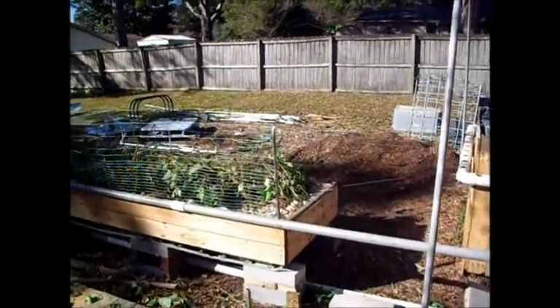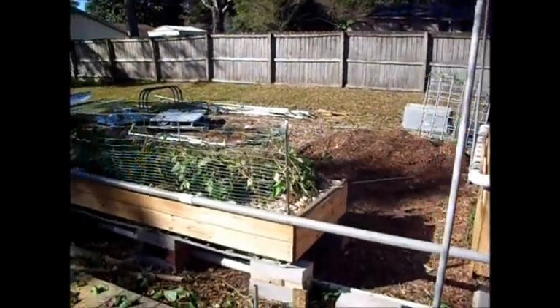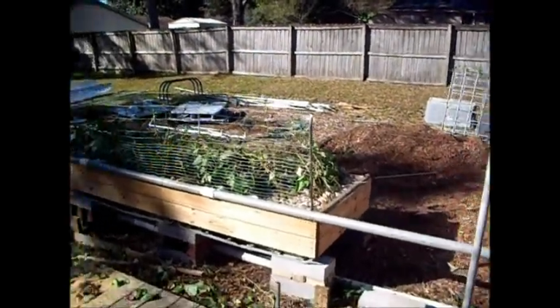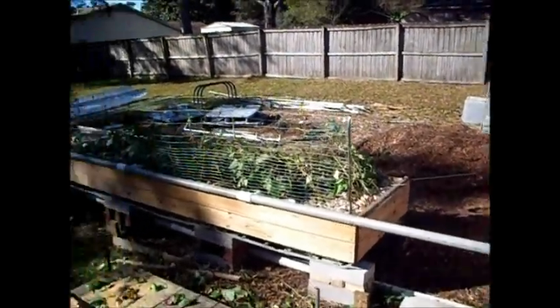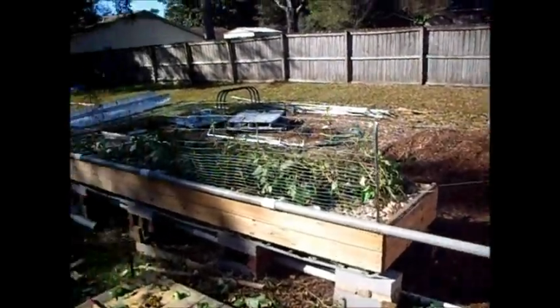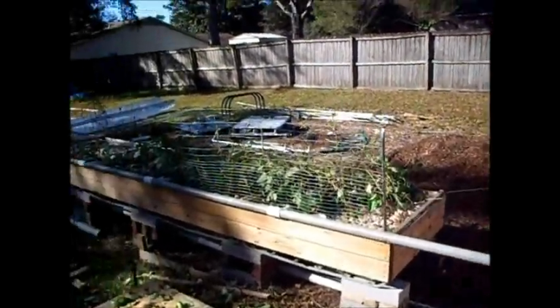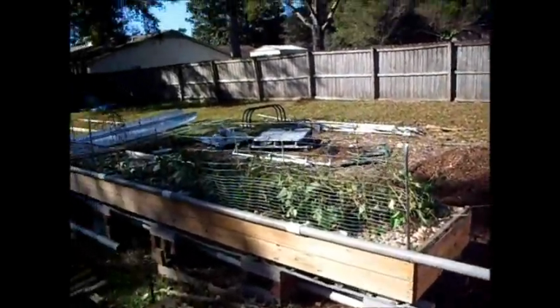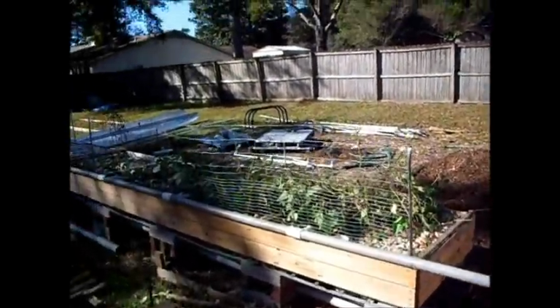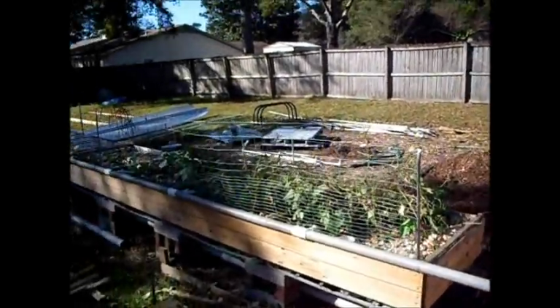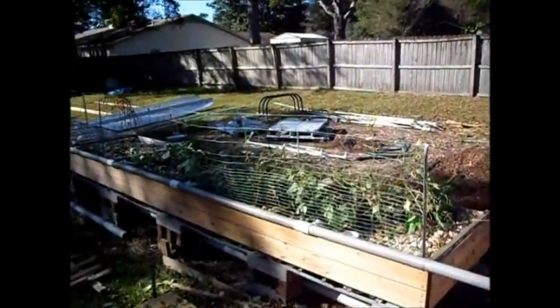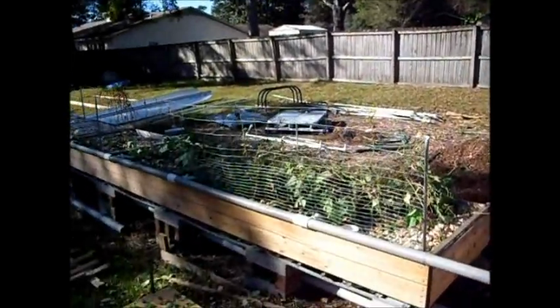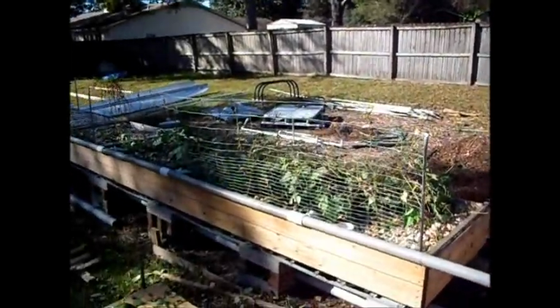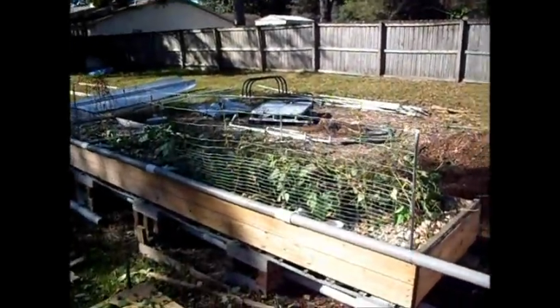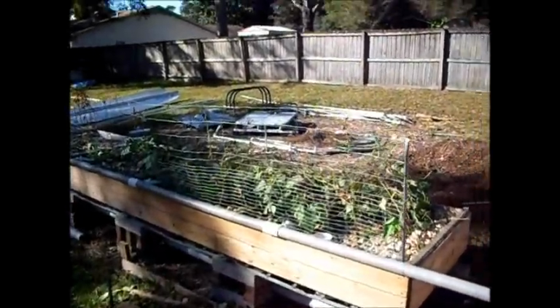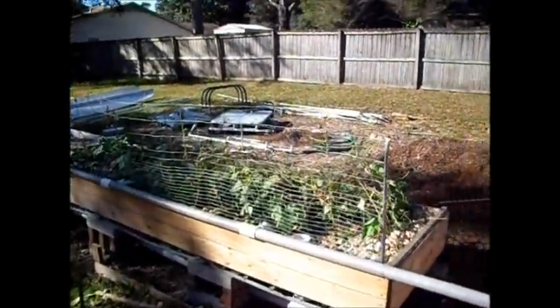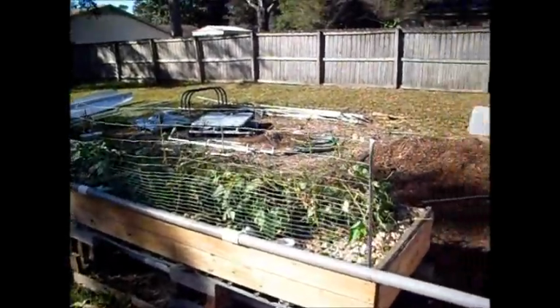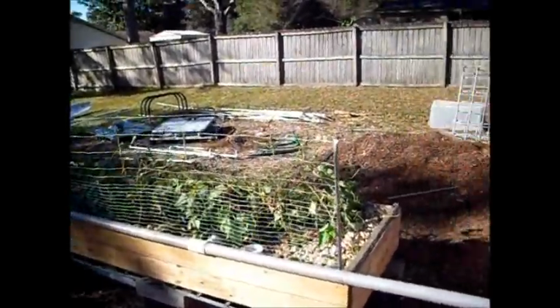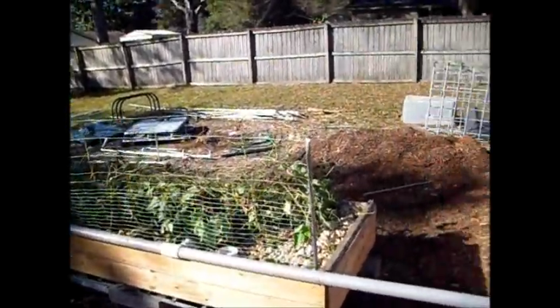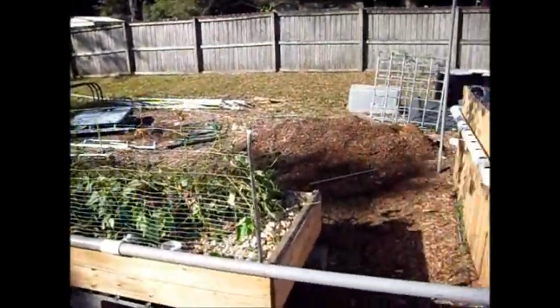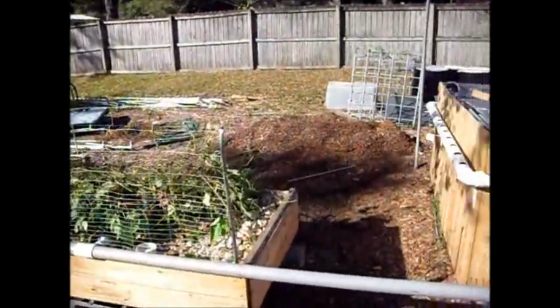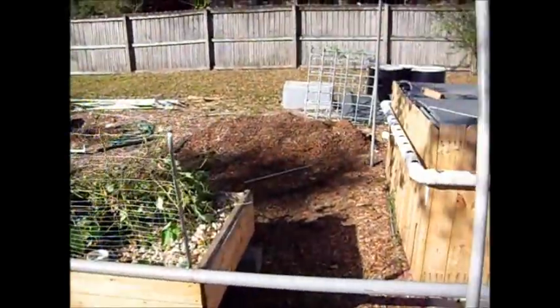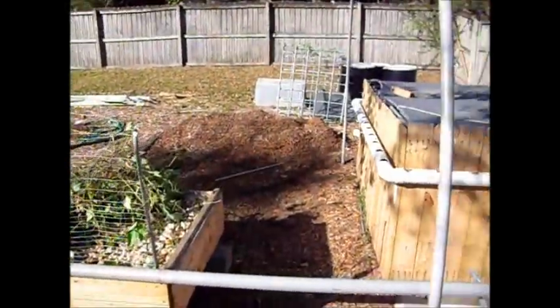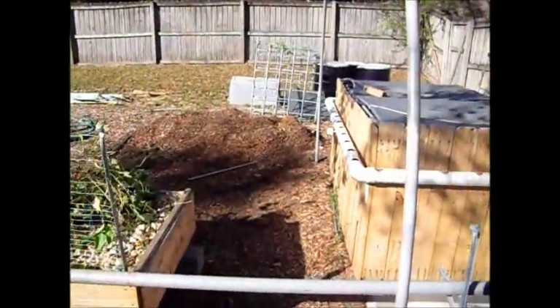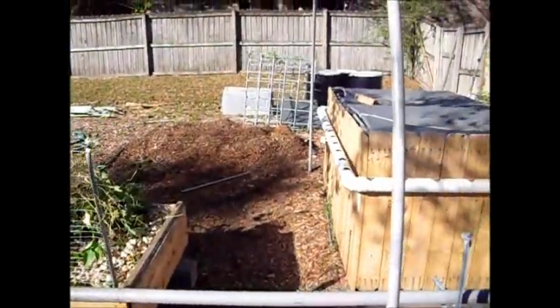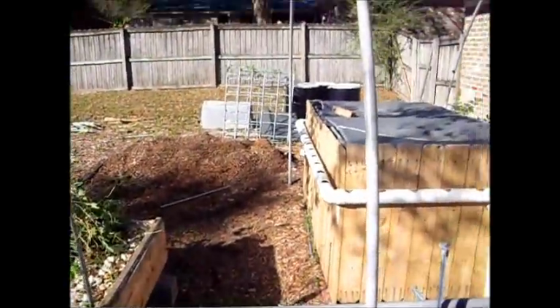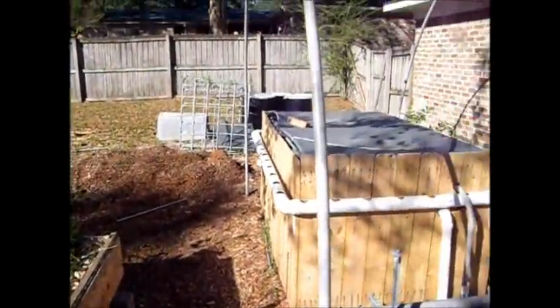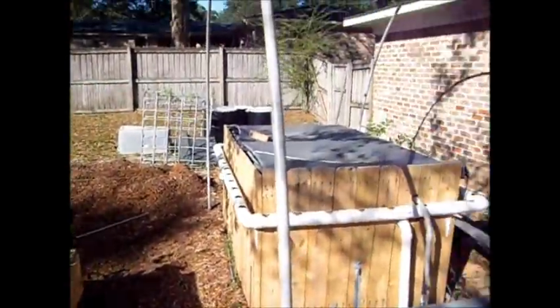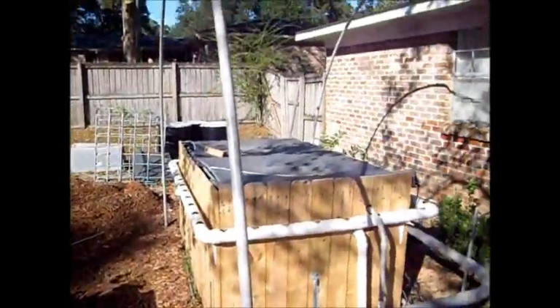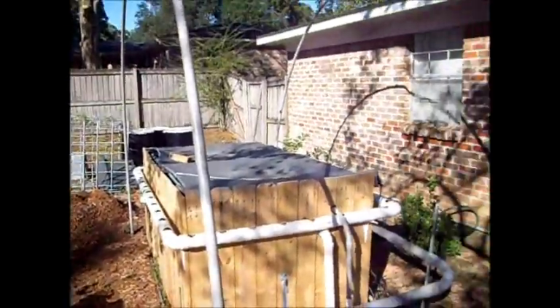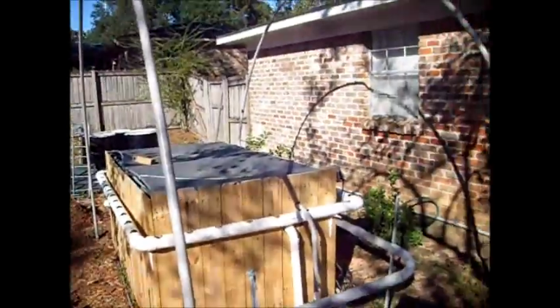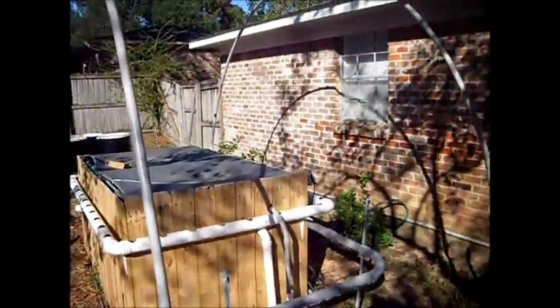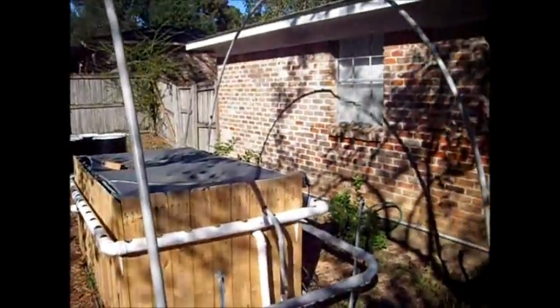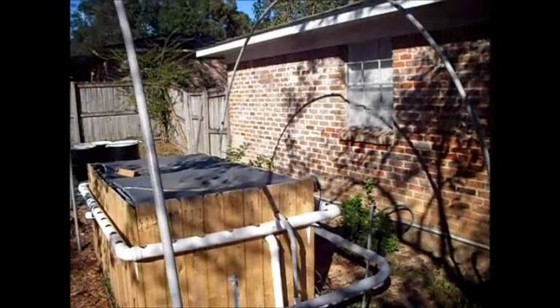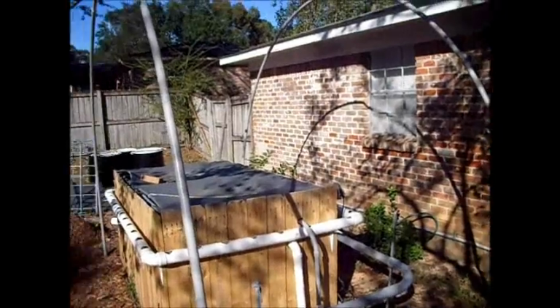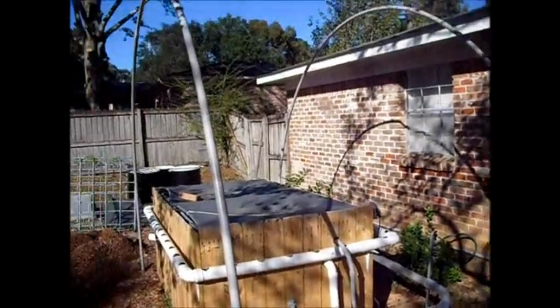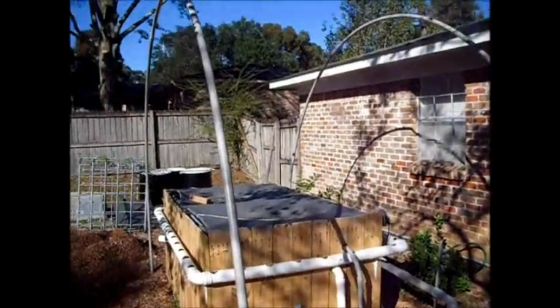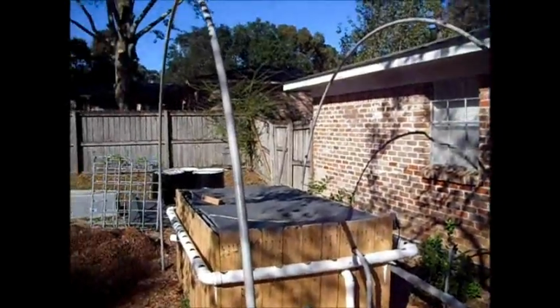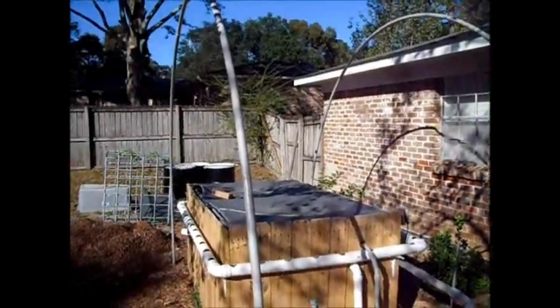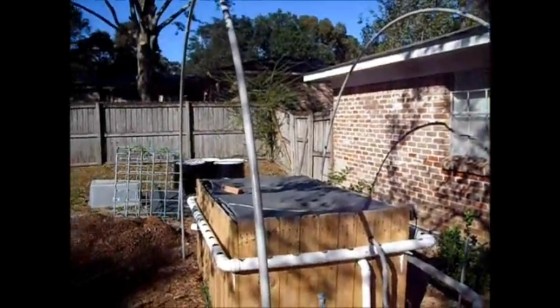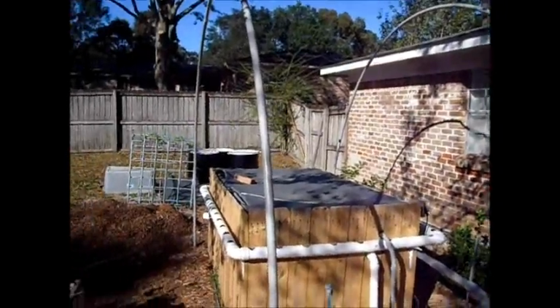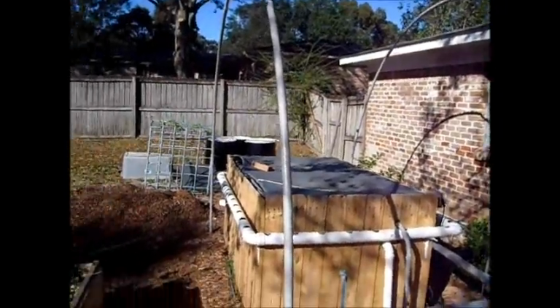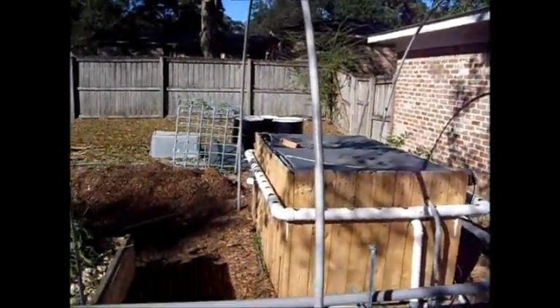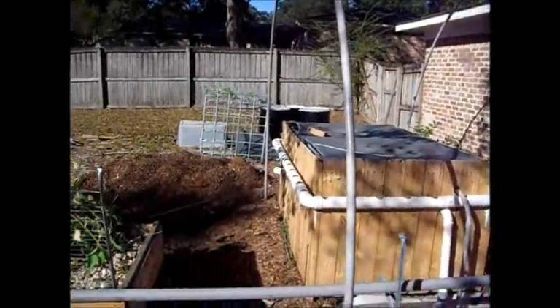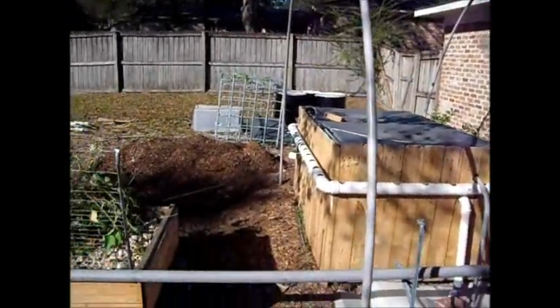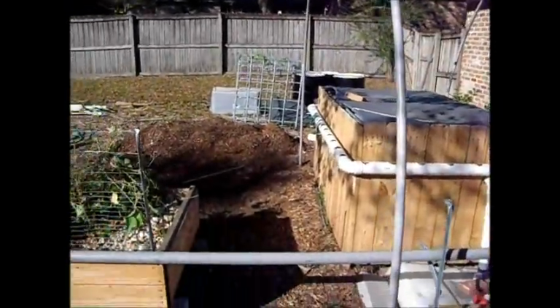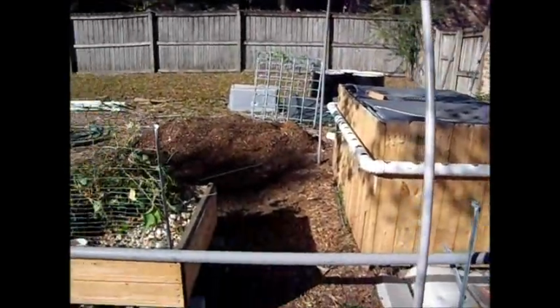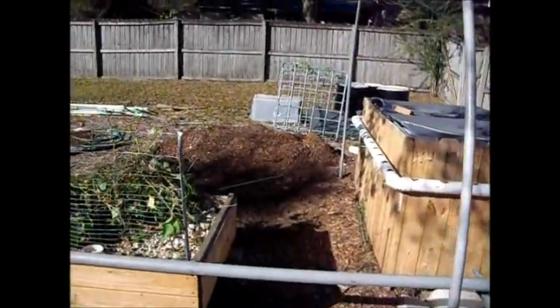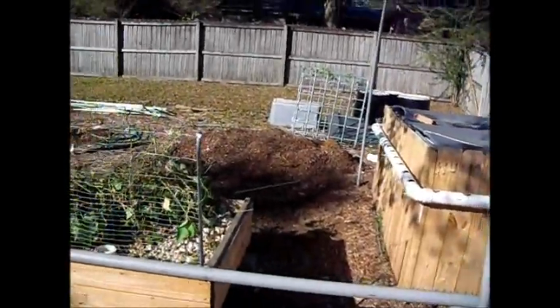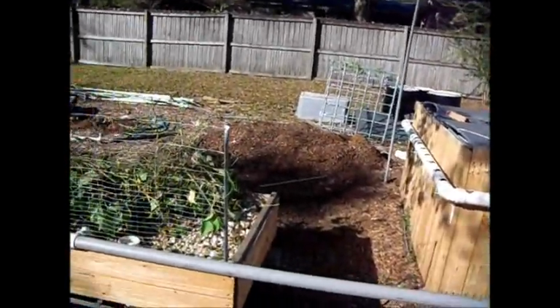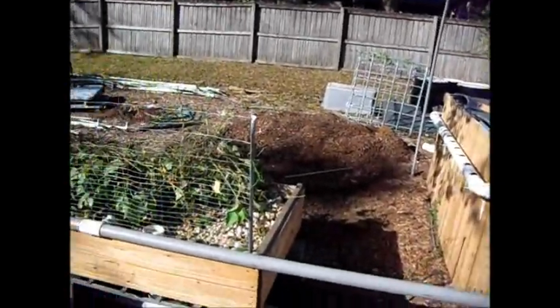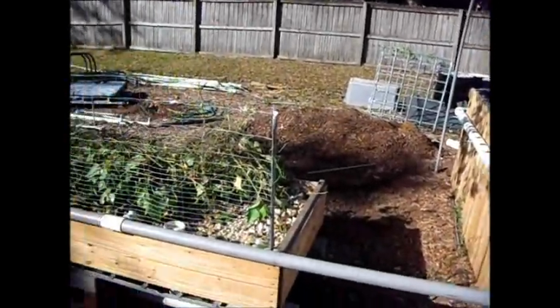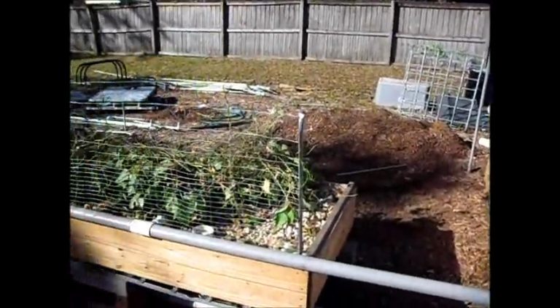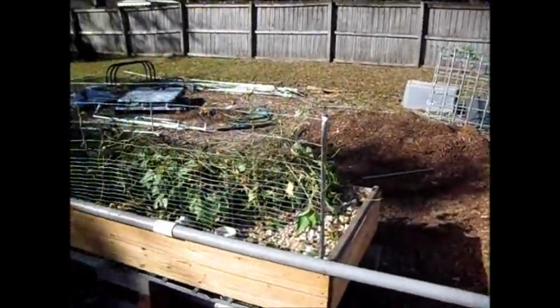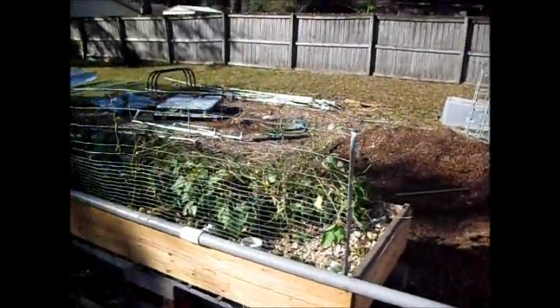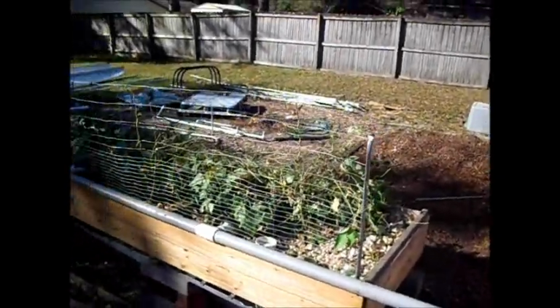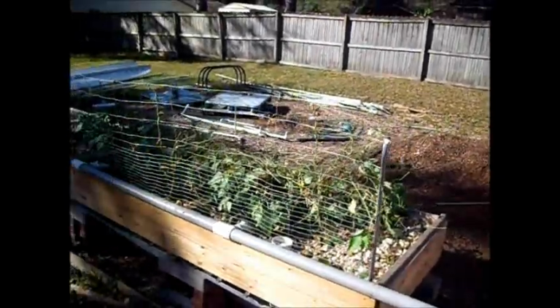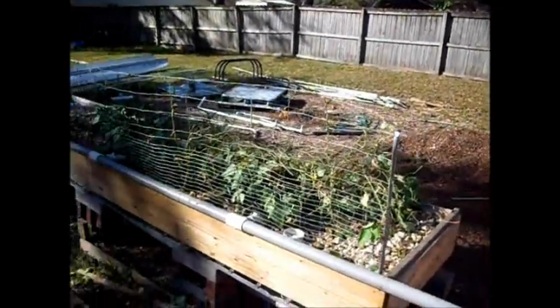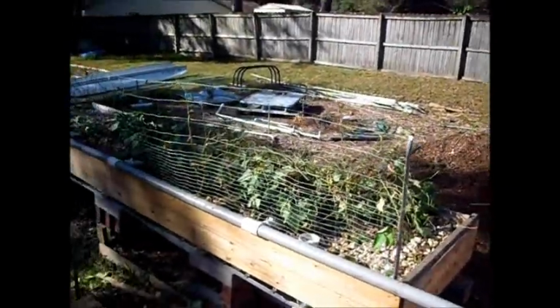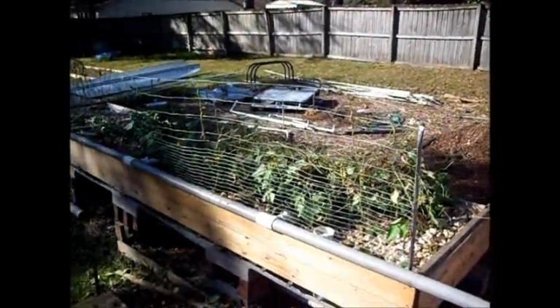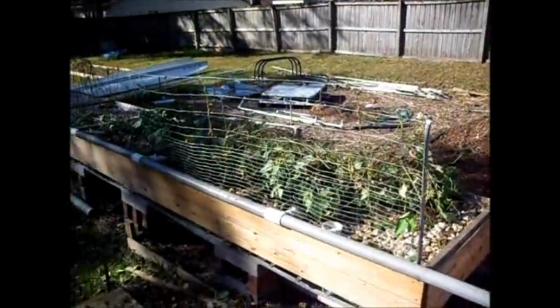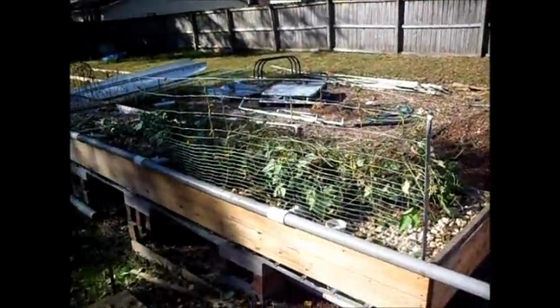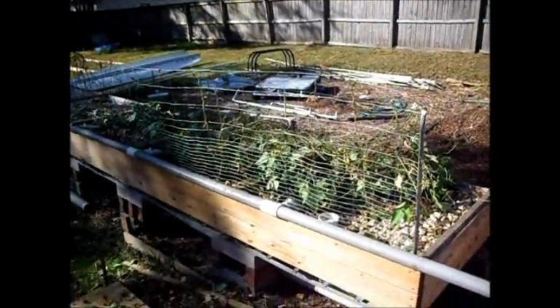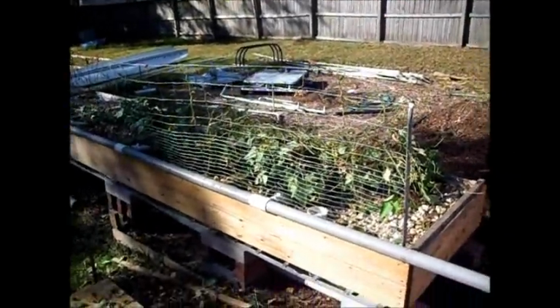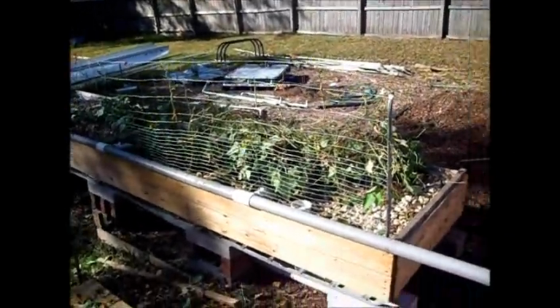Quick update. I had started a video on building a hoop house, so I'm going to do a little more on it today.